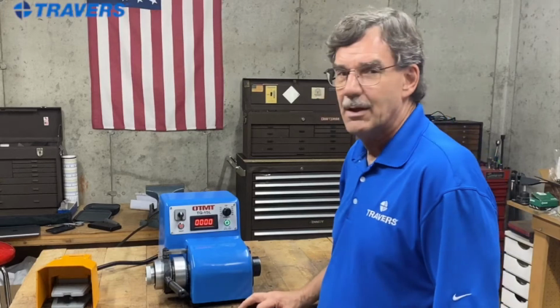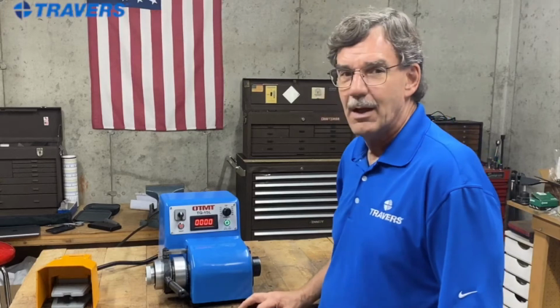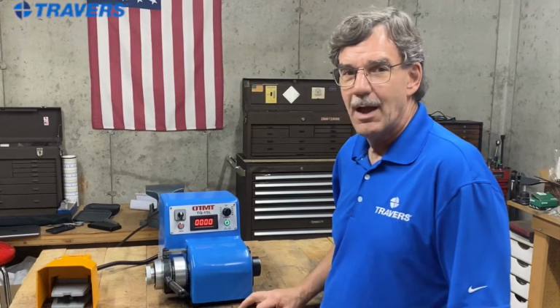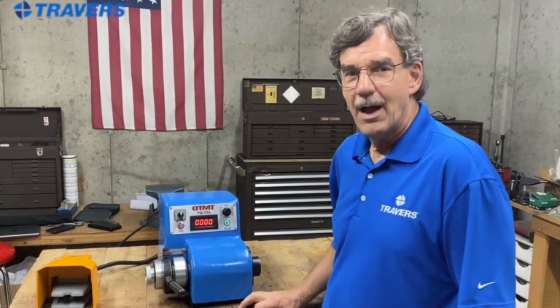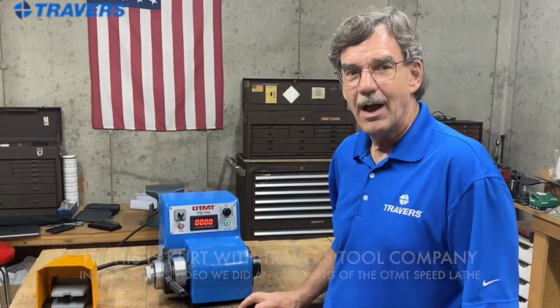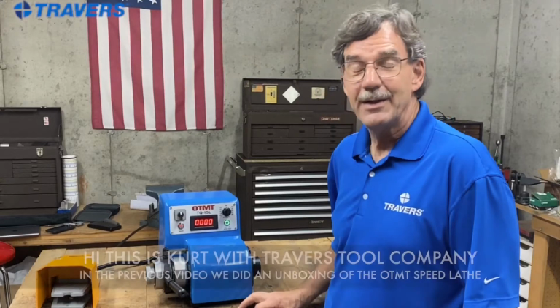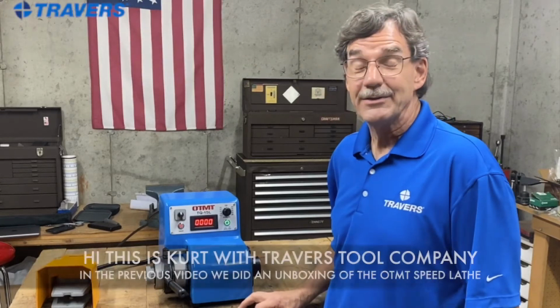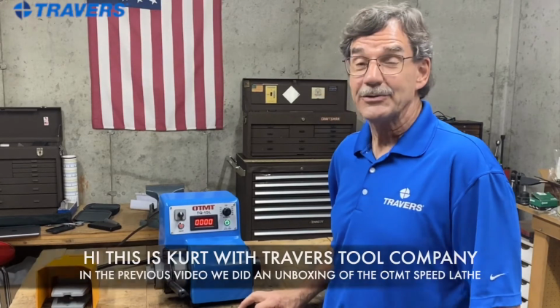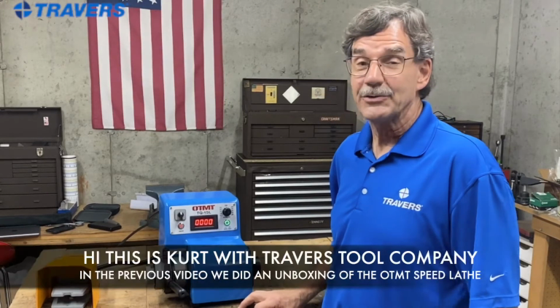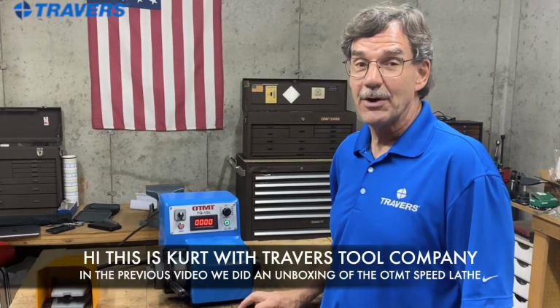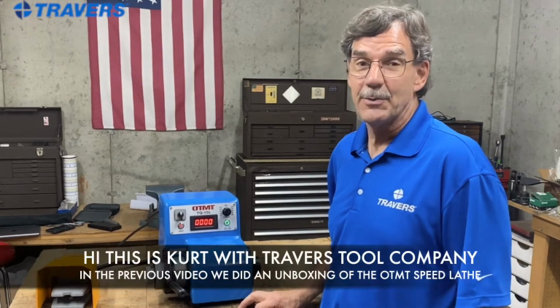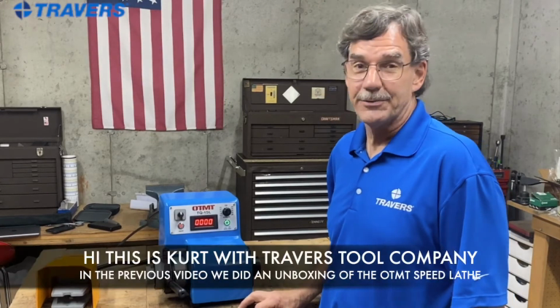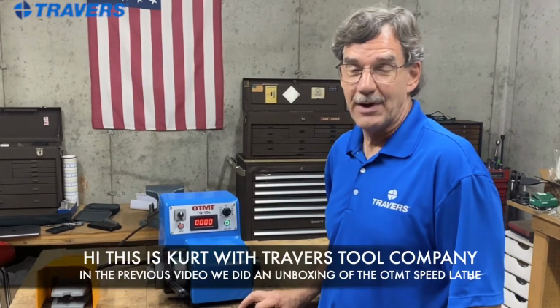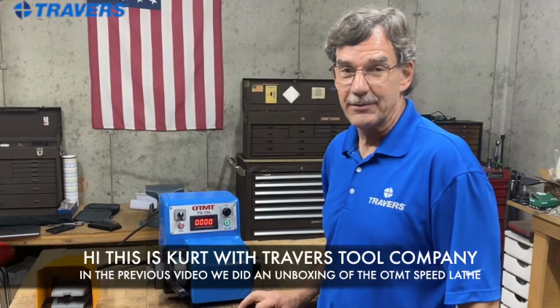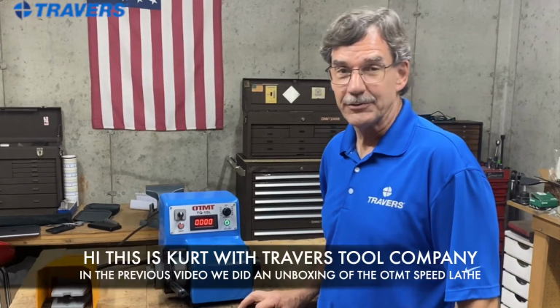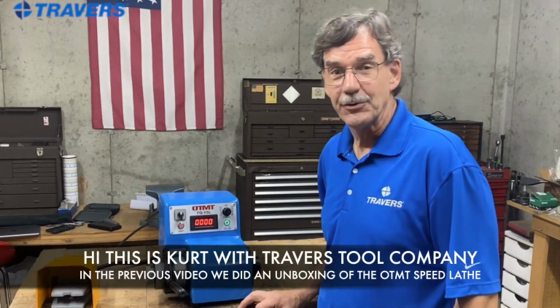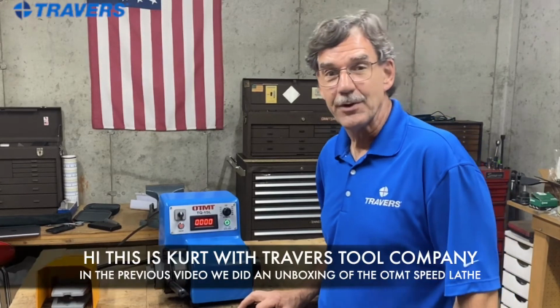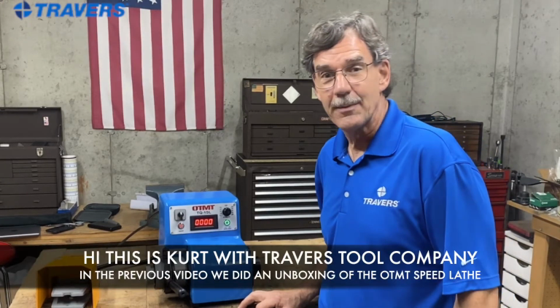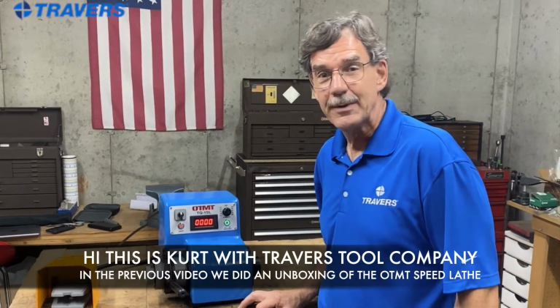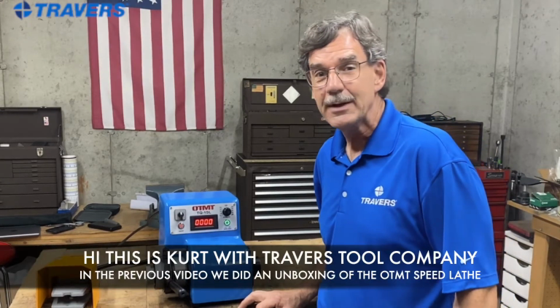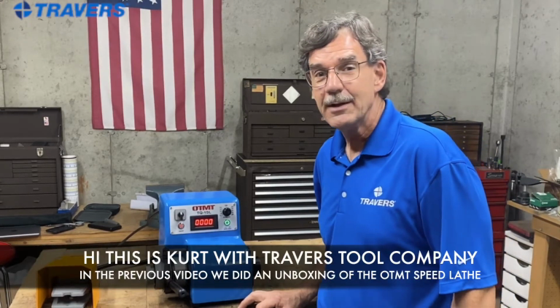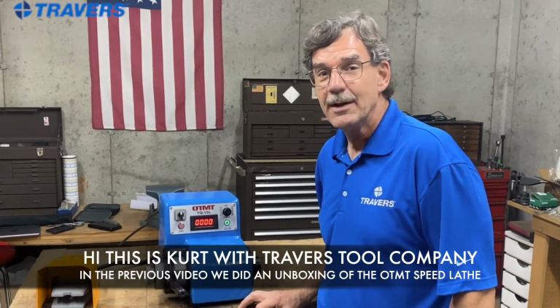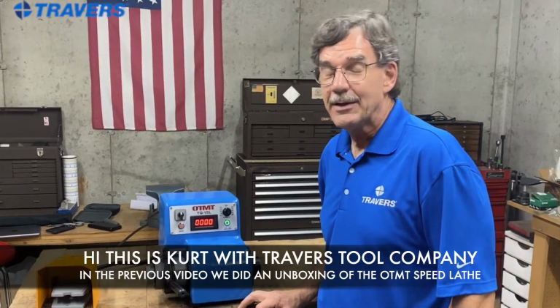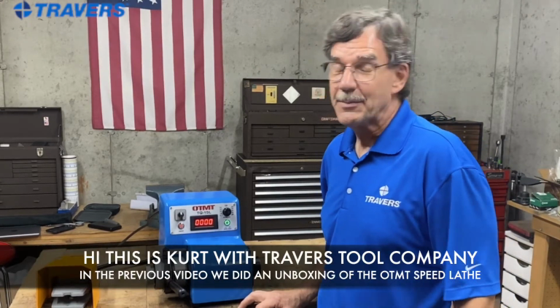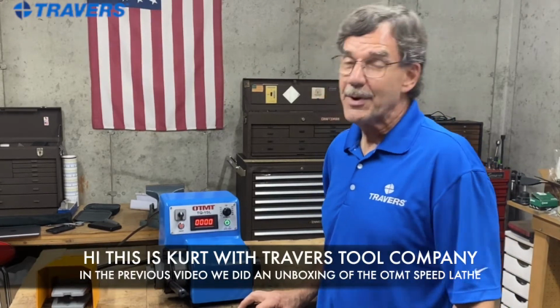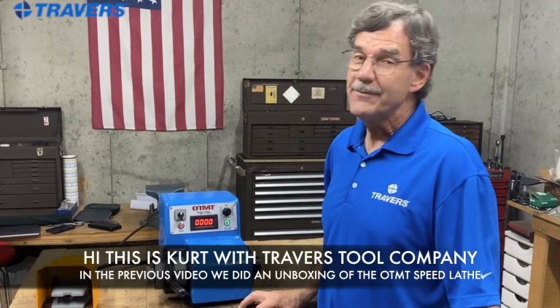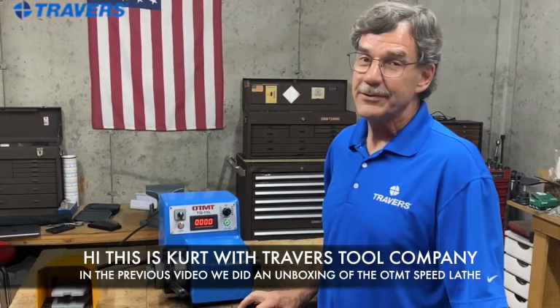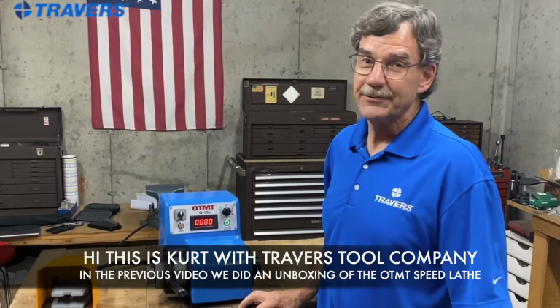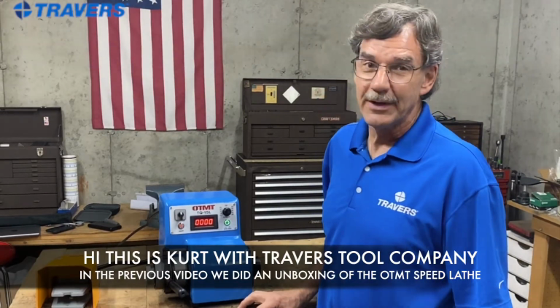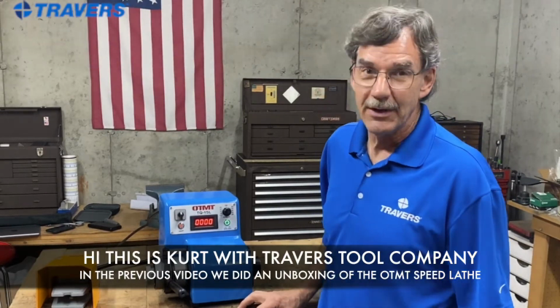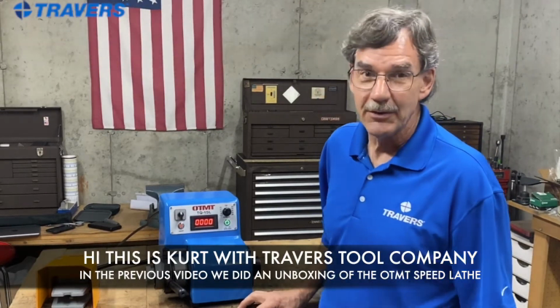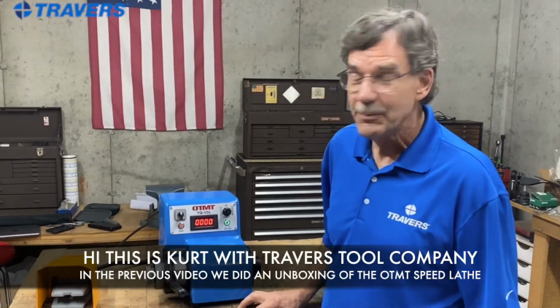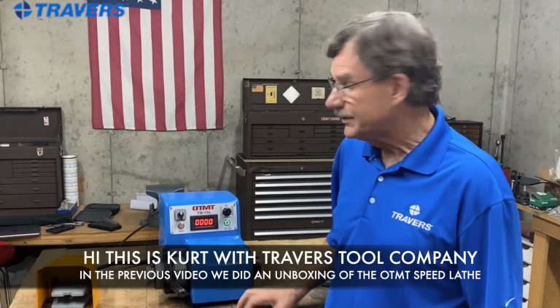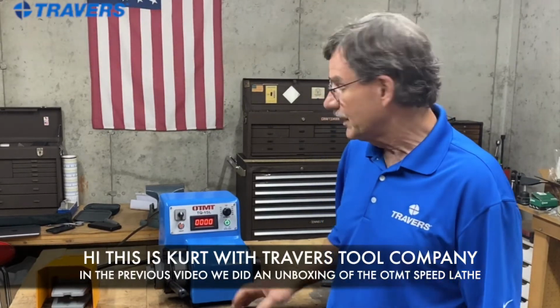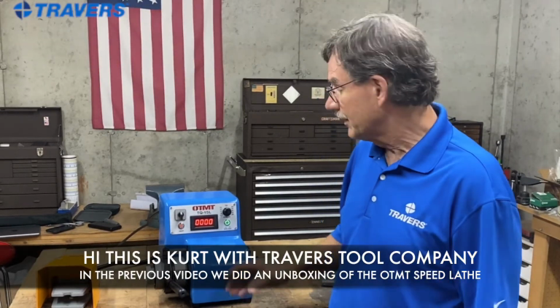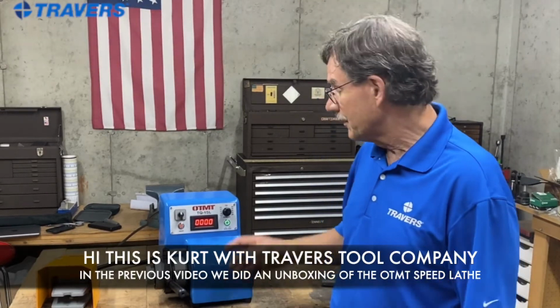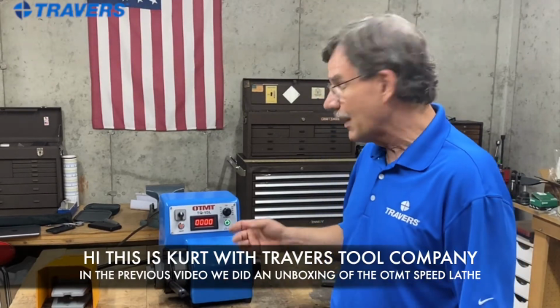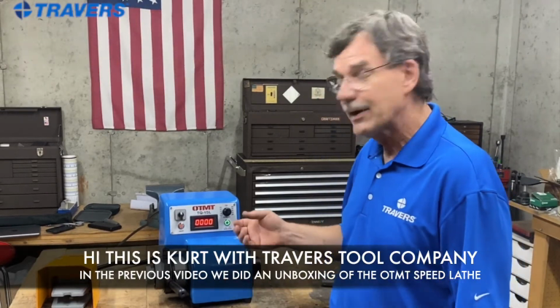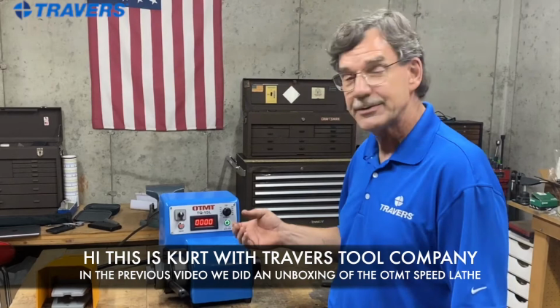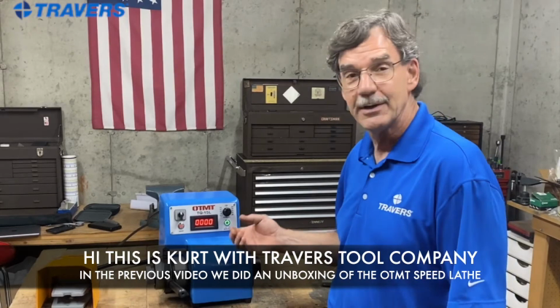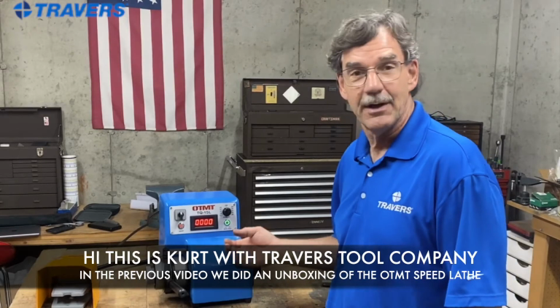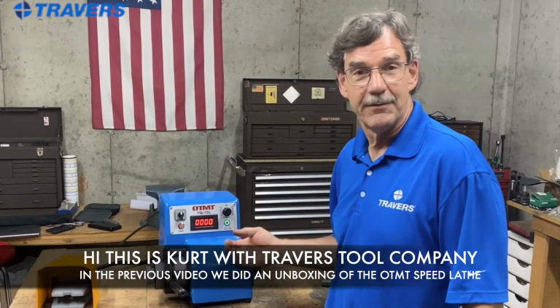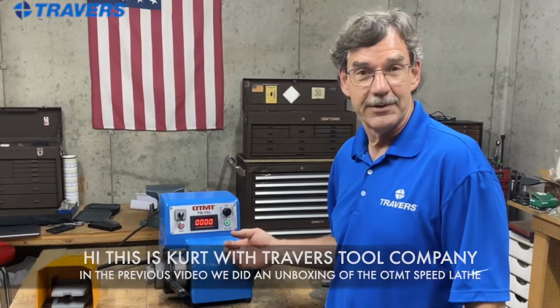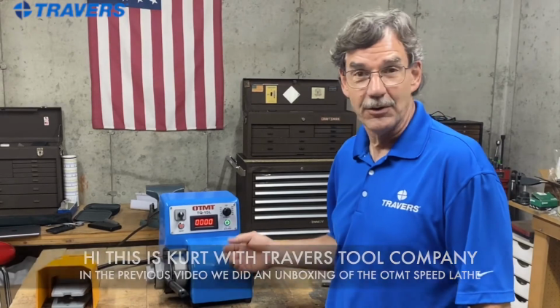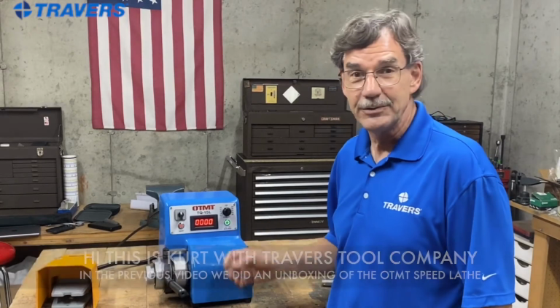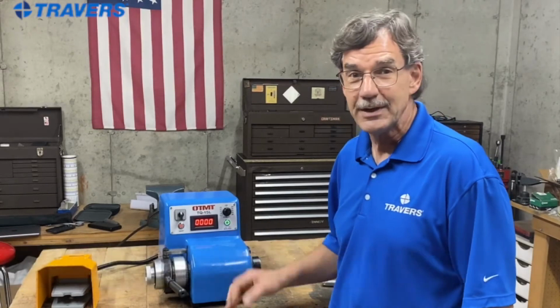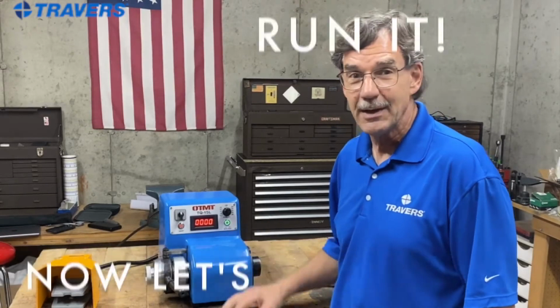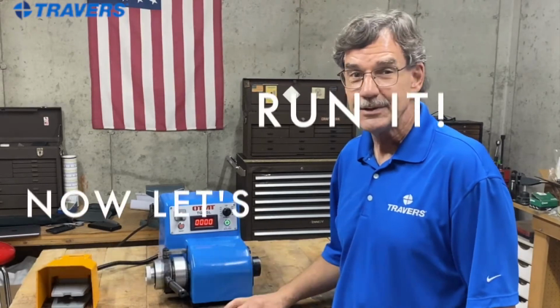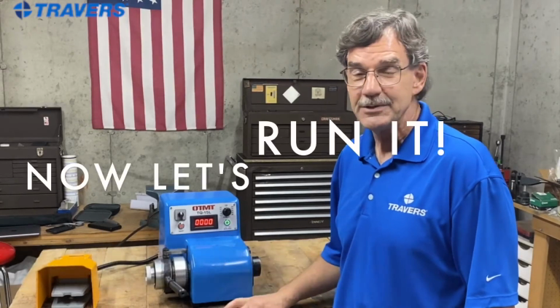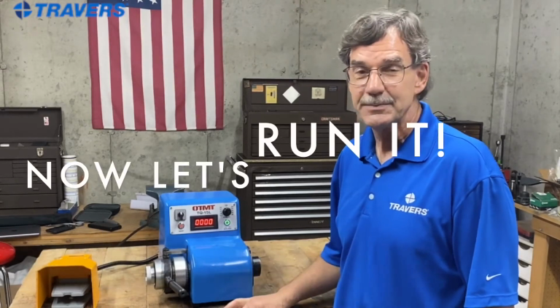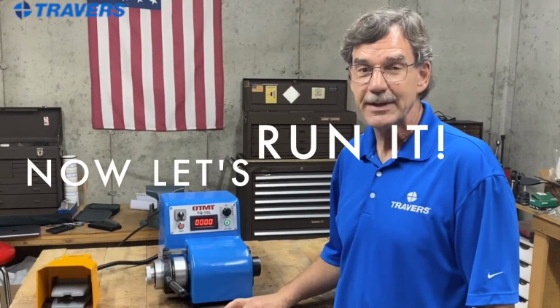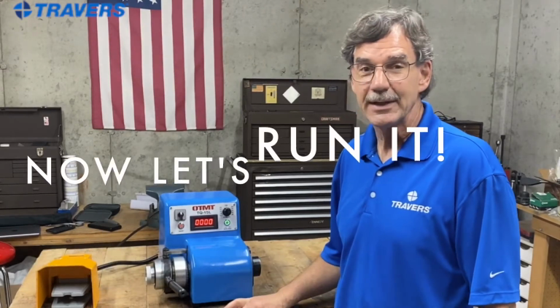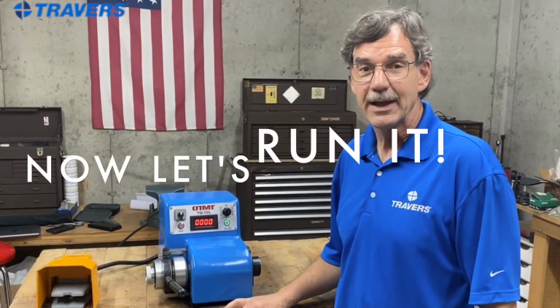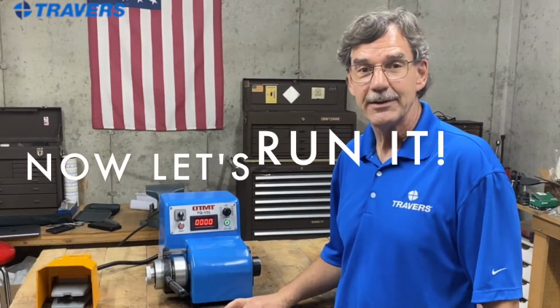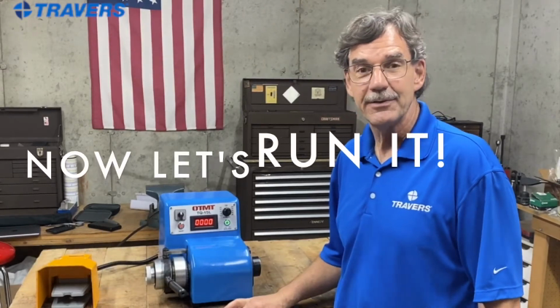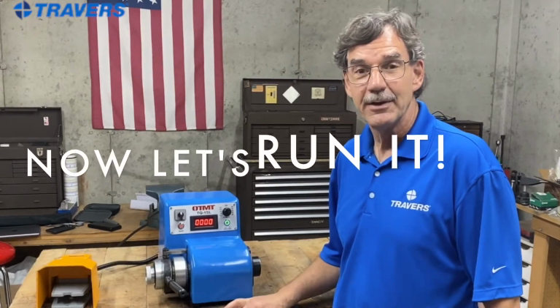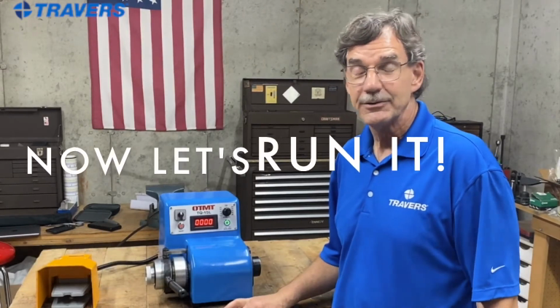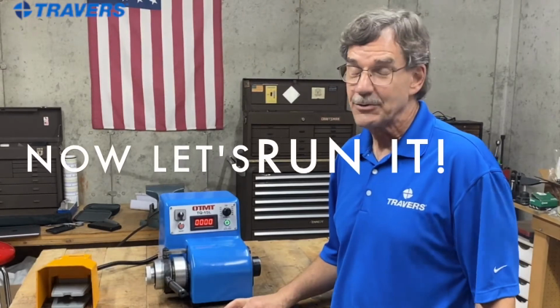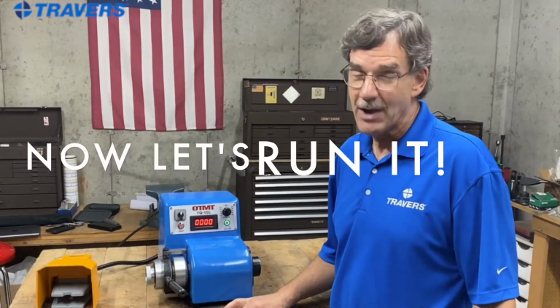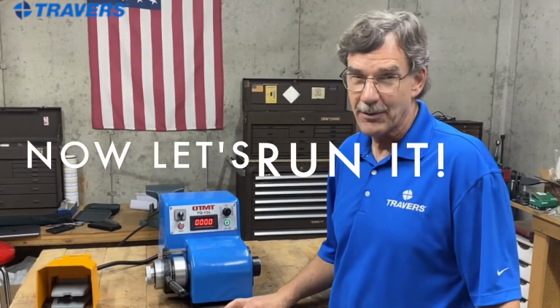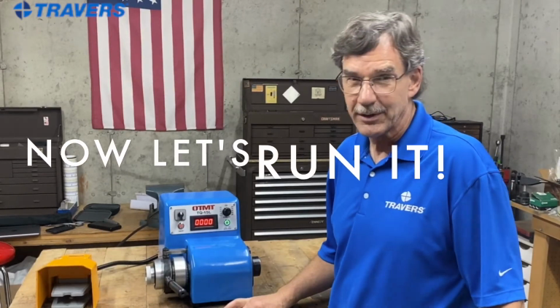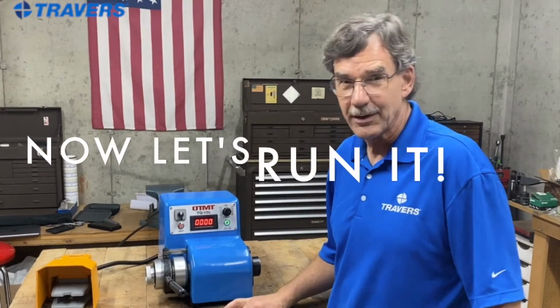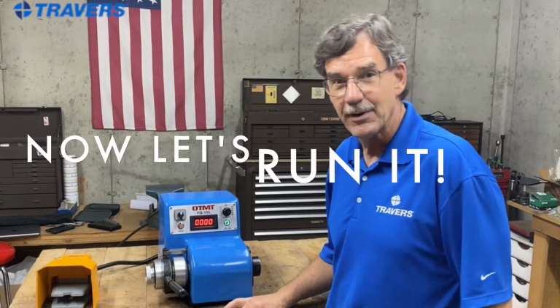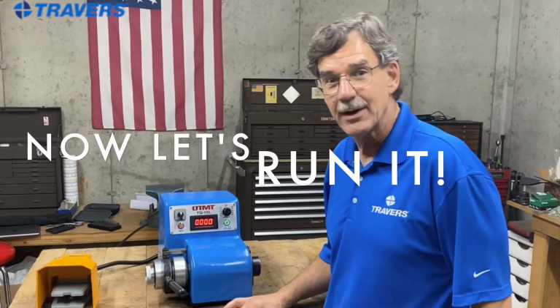Hi, this is Kurt with Travers Tool Company. In the previous video we did an unboxing of the OT-MT Speed Lathe, so now we're going to run it.